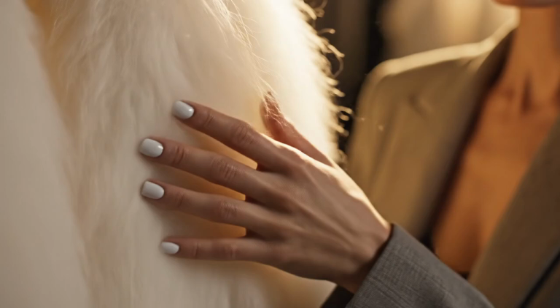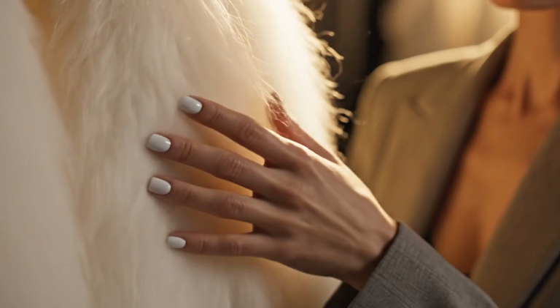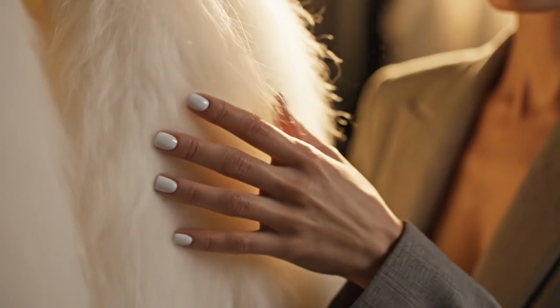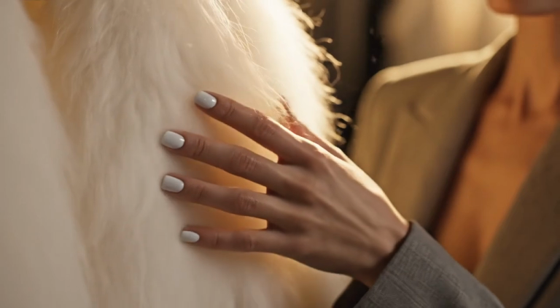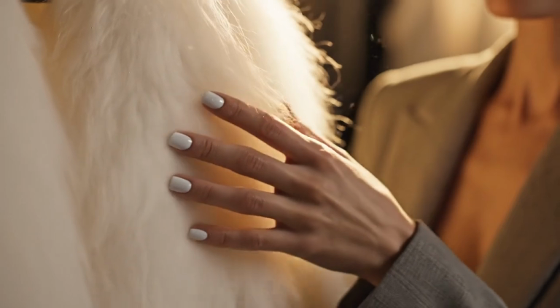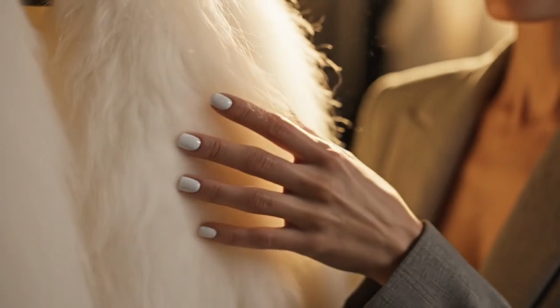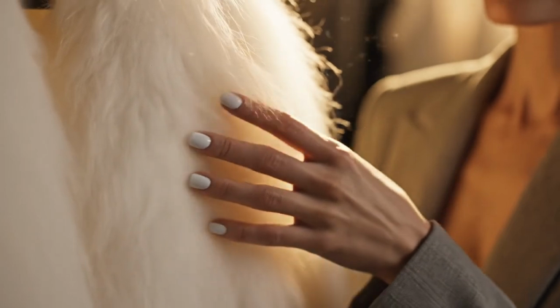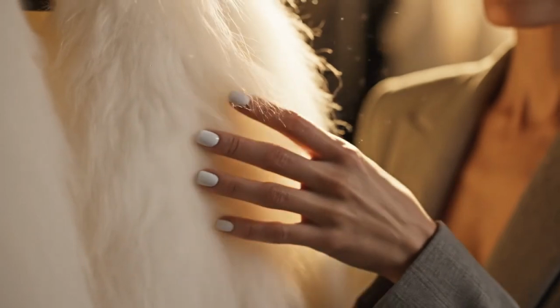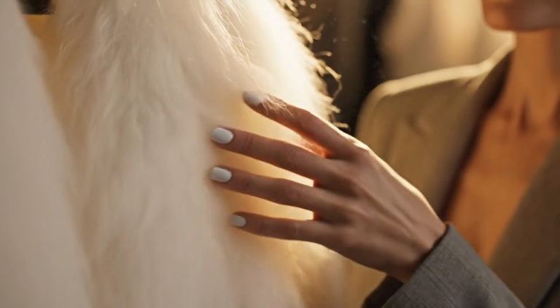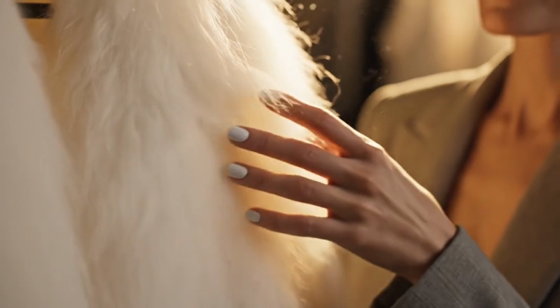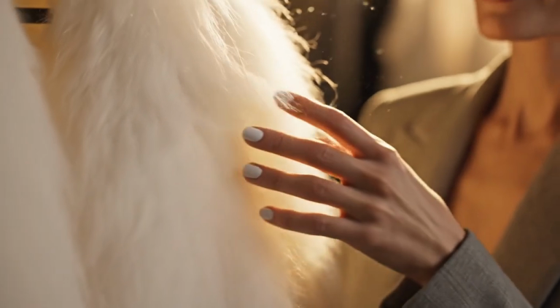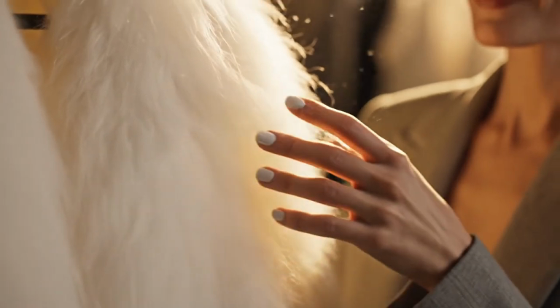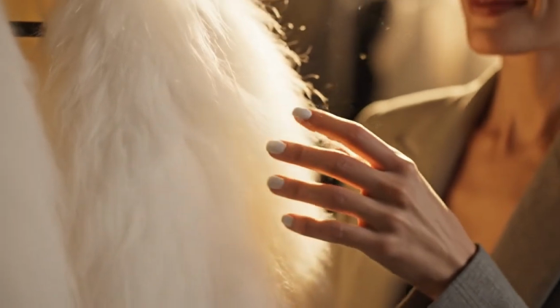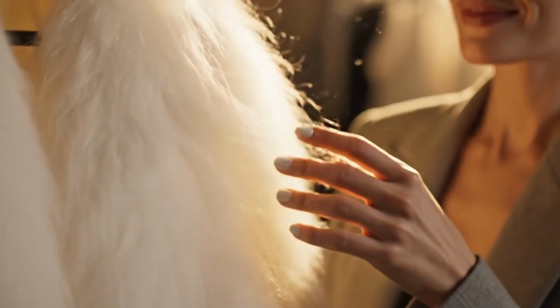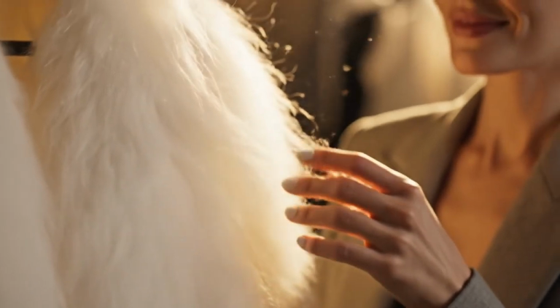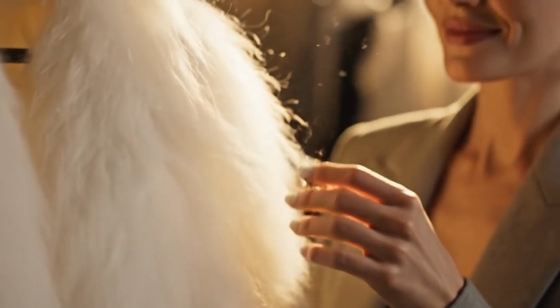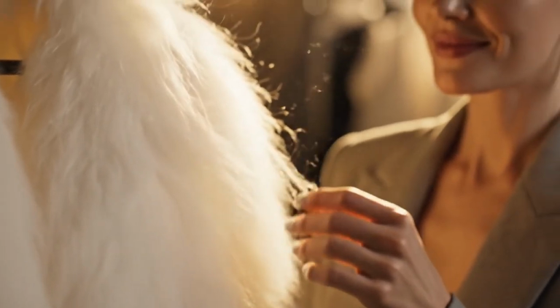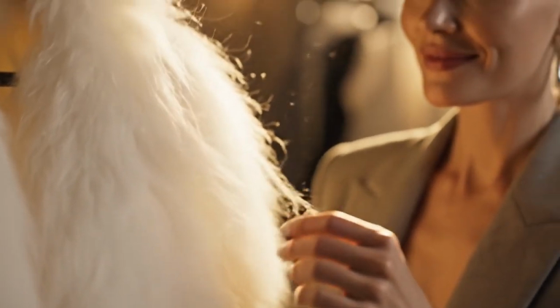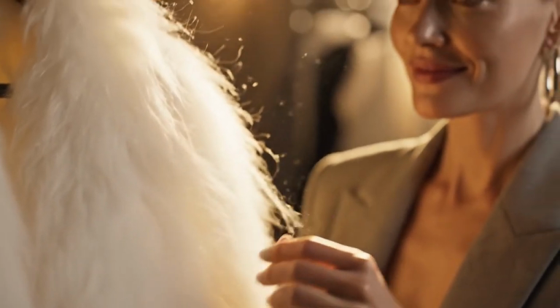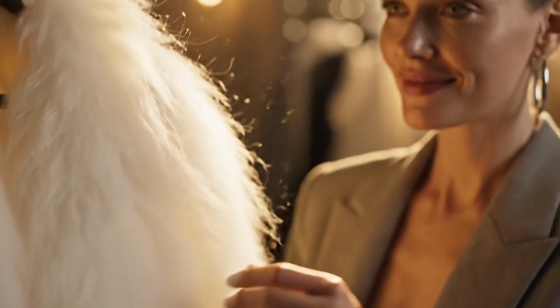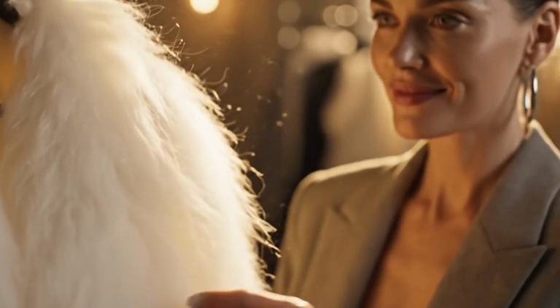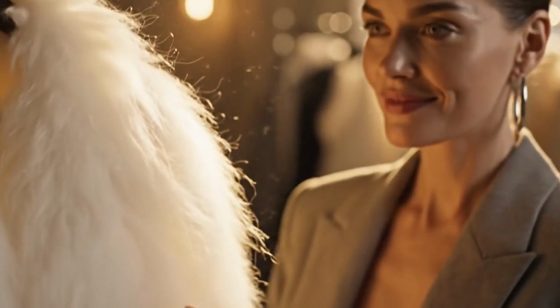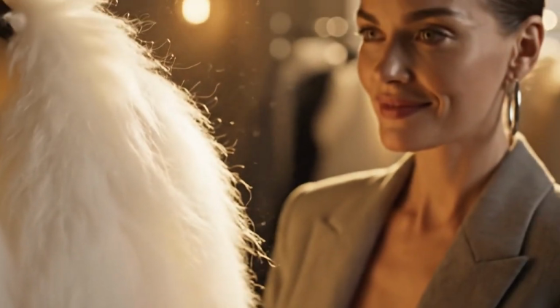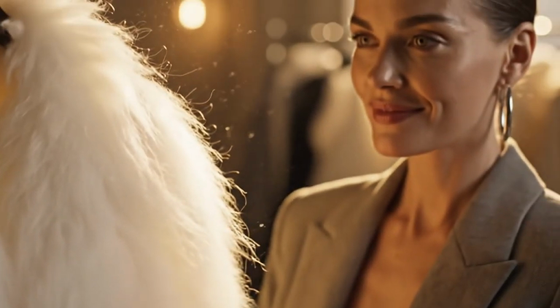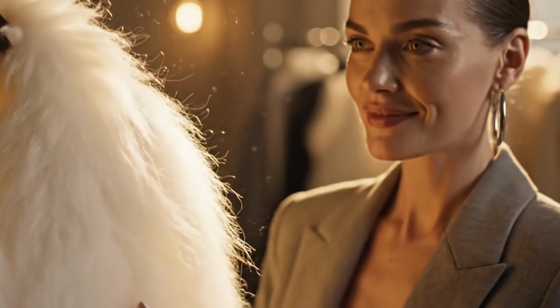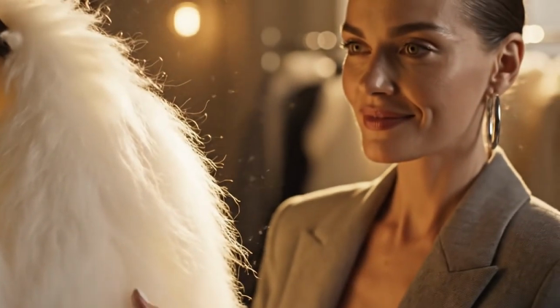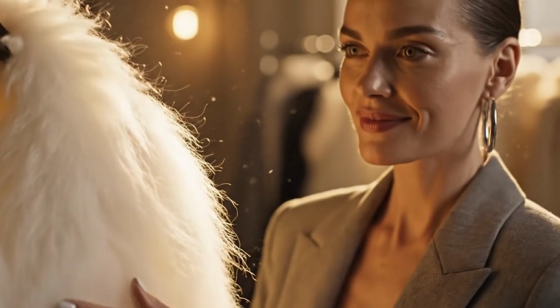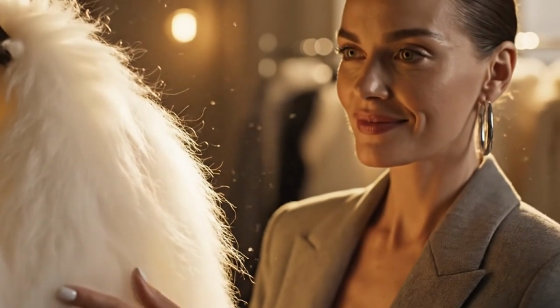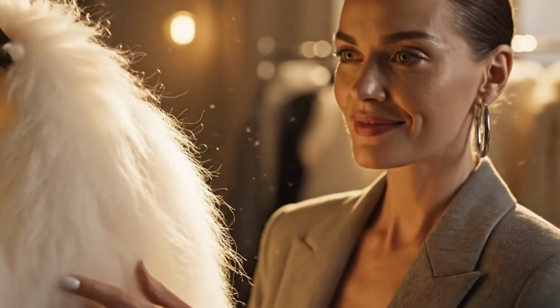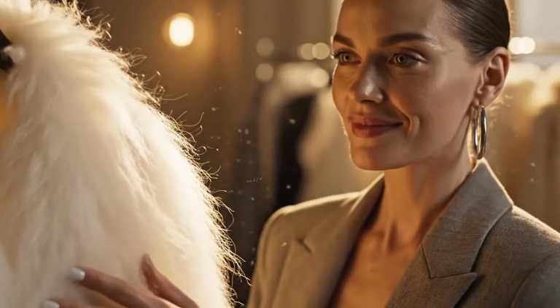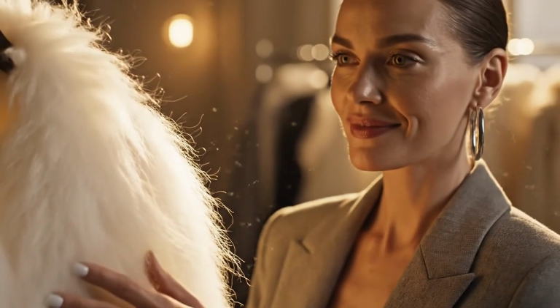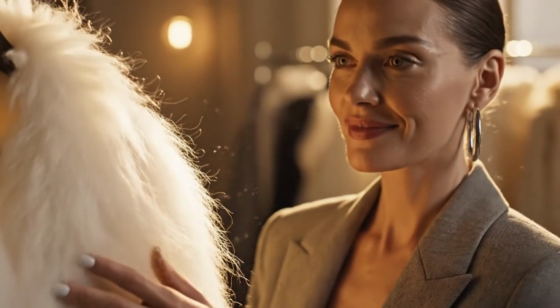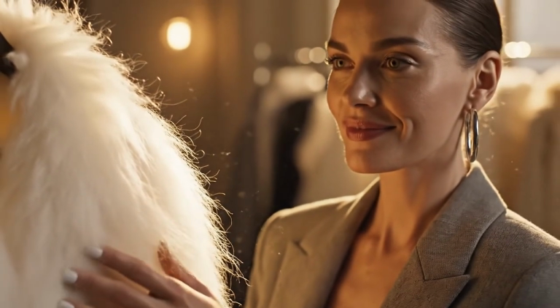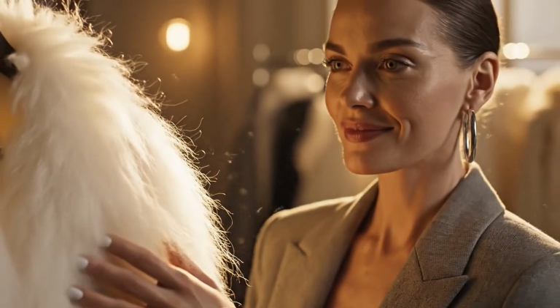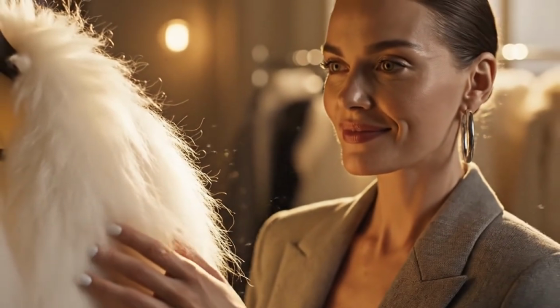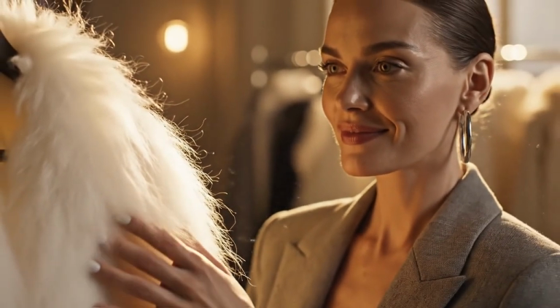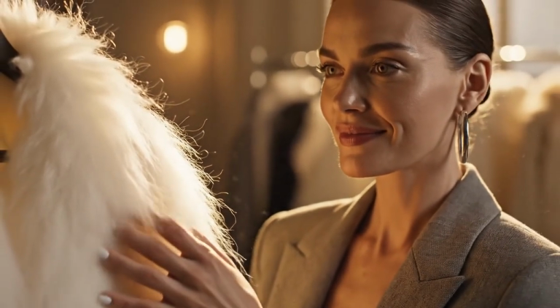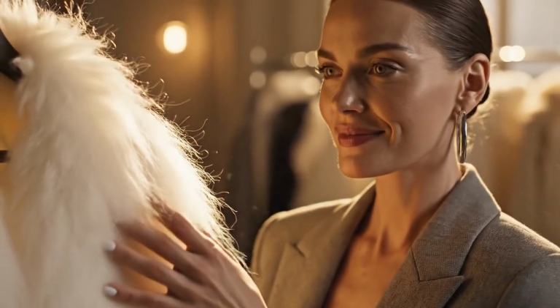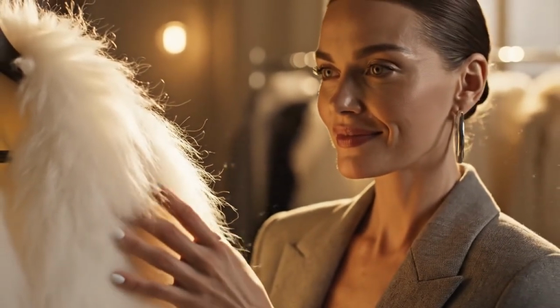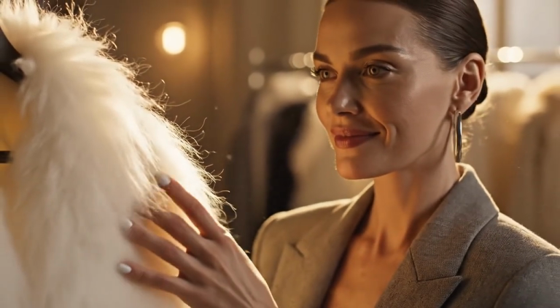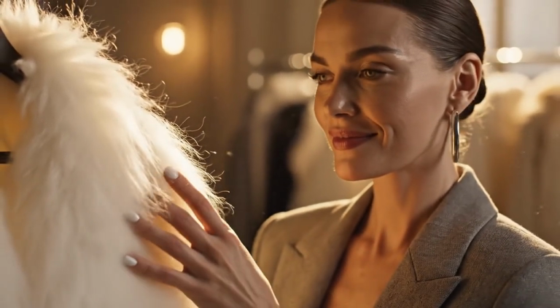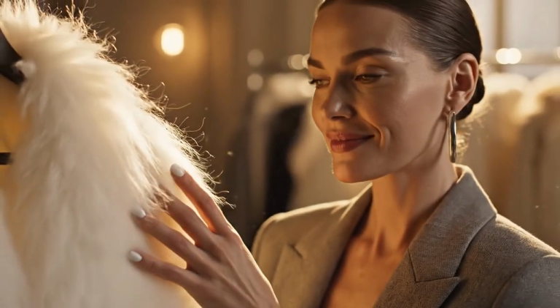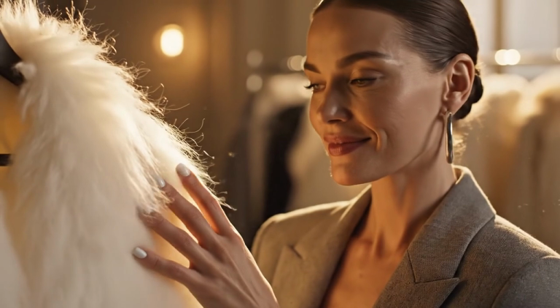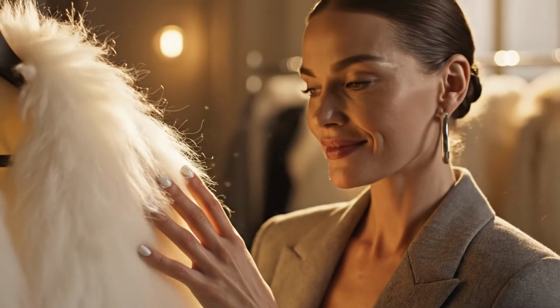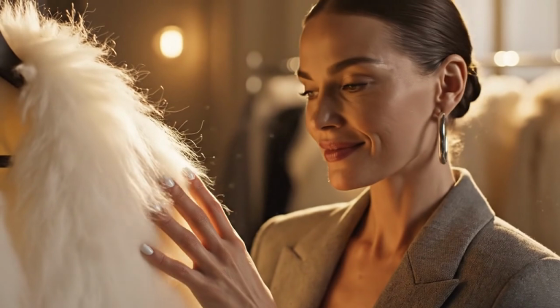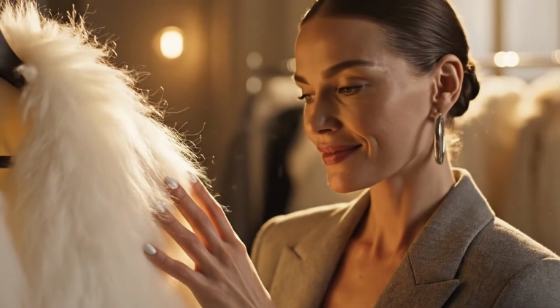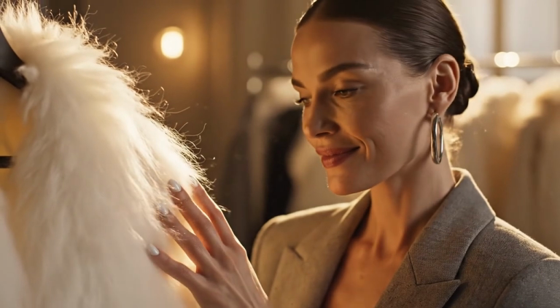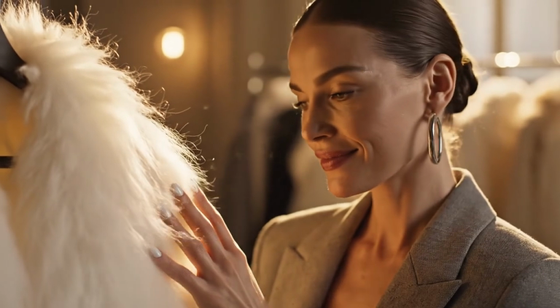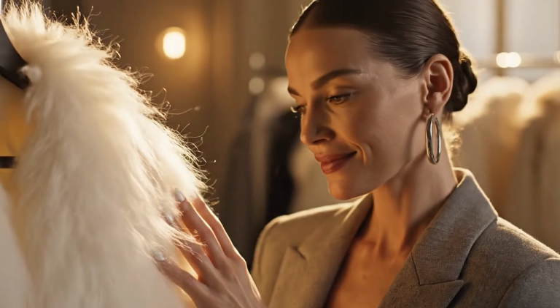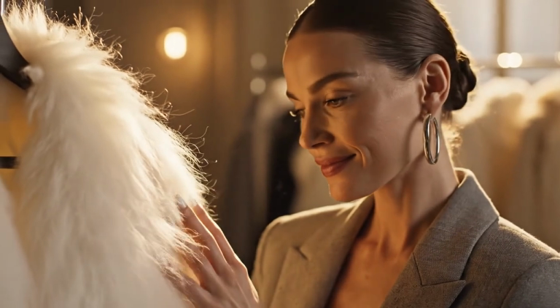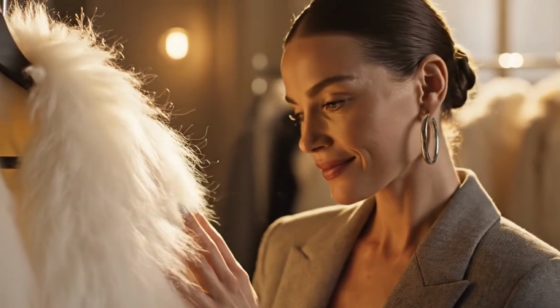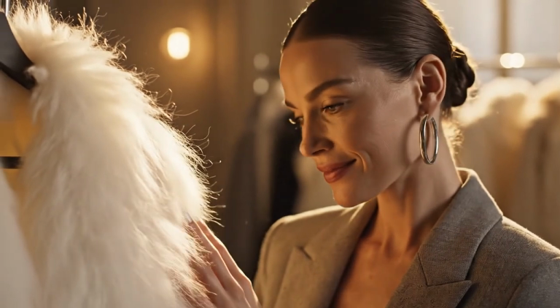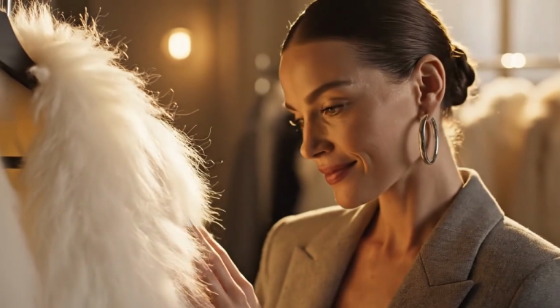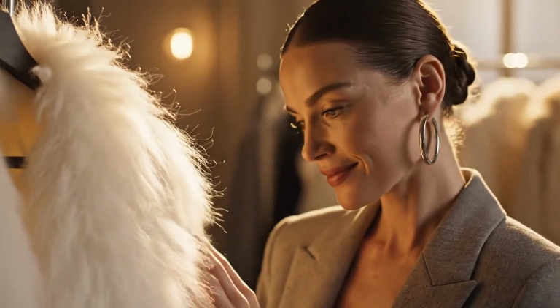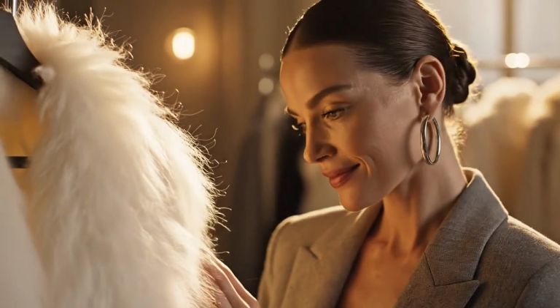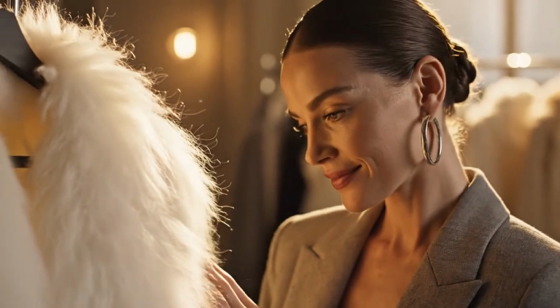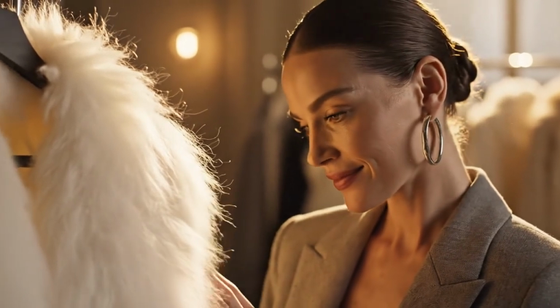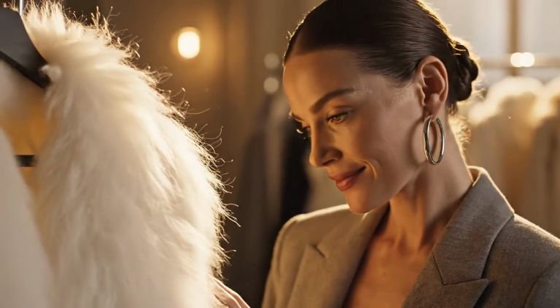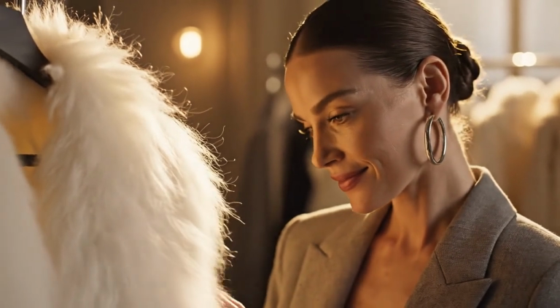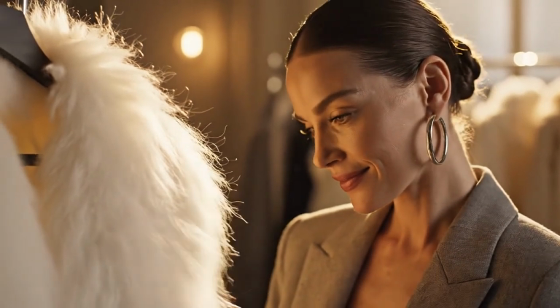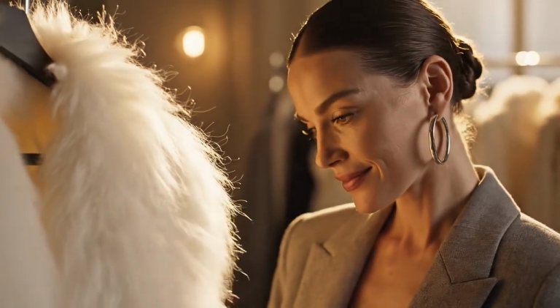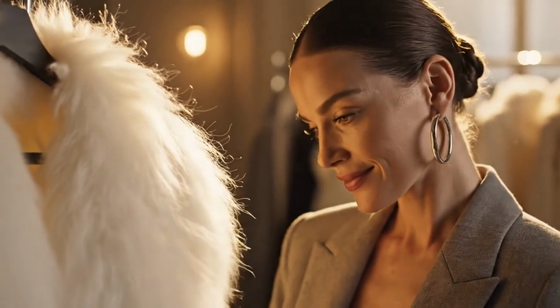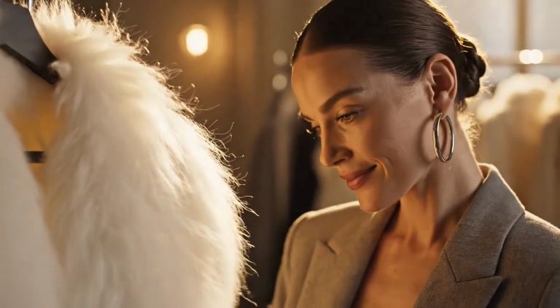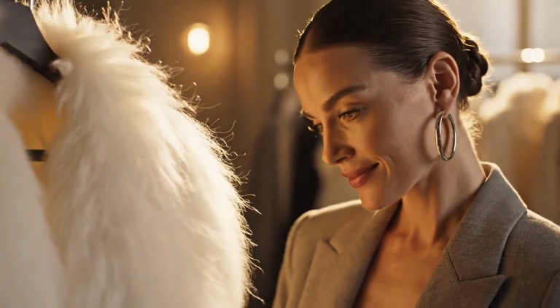Angora, the fibre of kings, softer than cashmere, lighter than air — feel the difference true luxury makes.